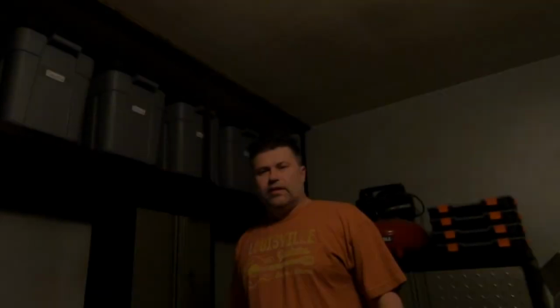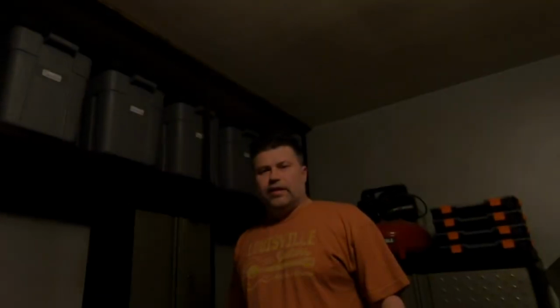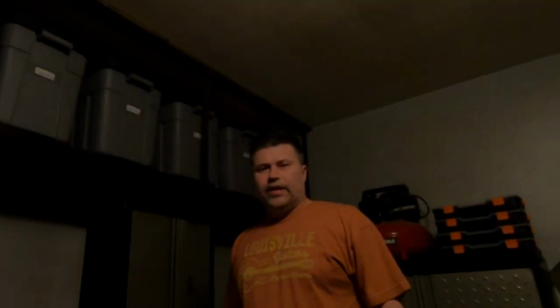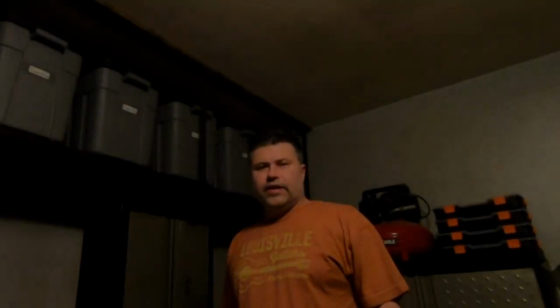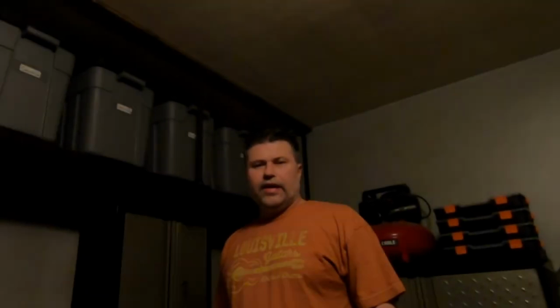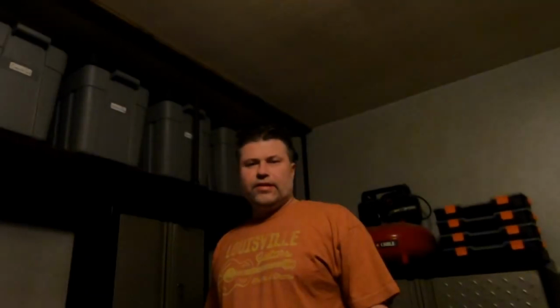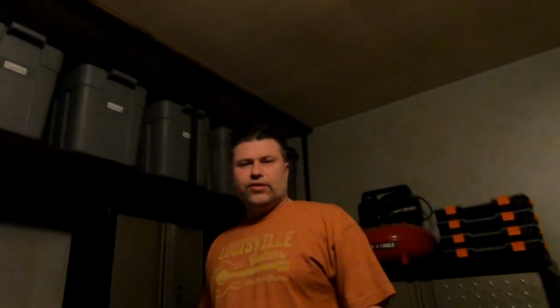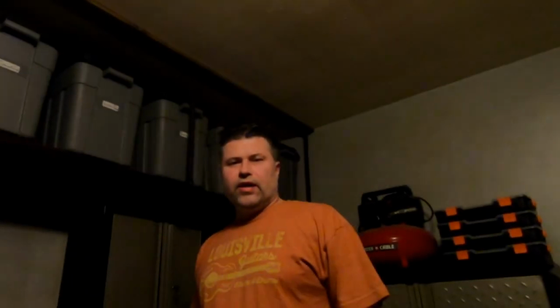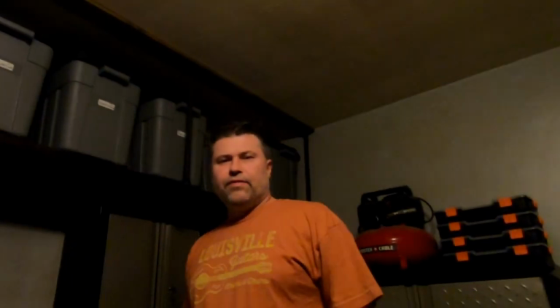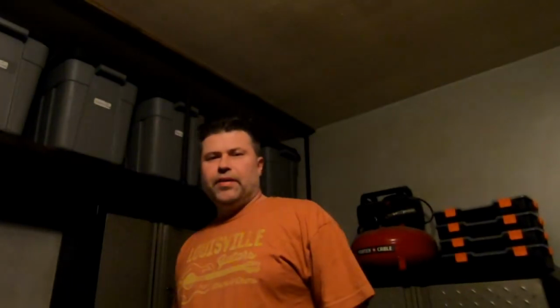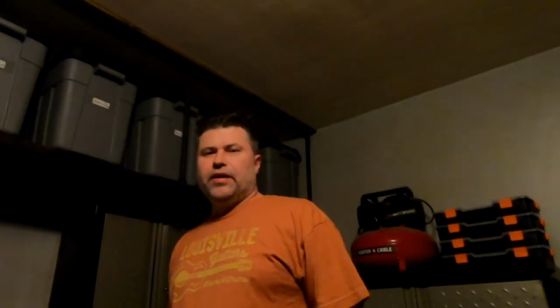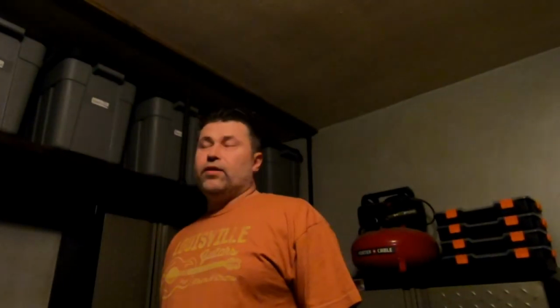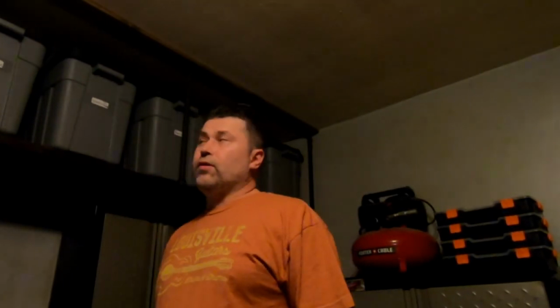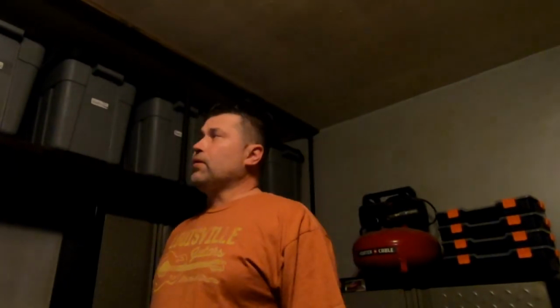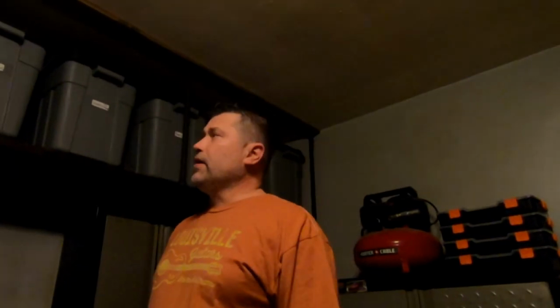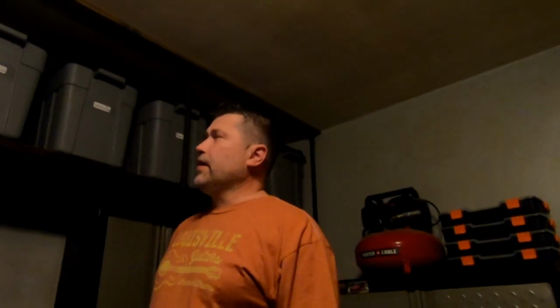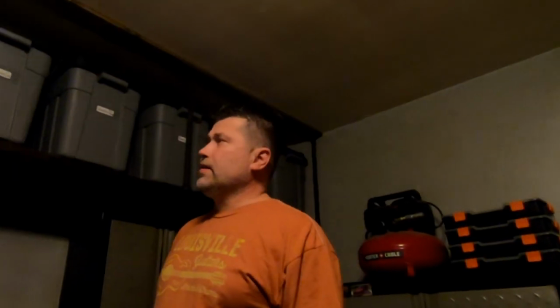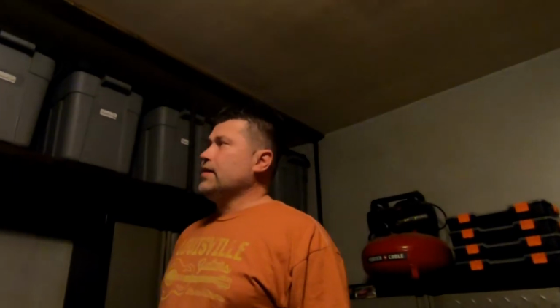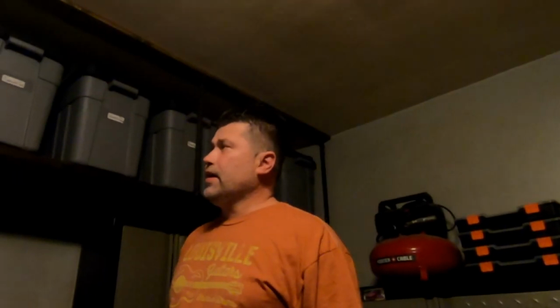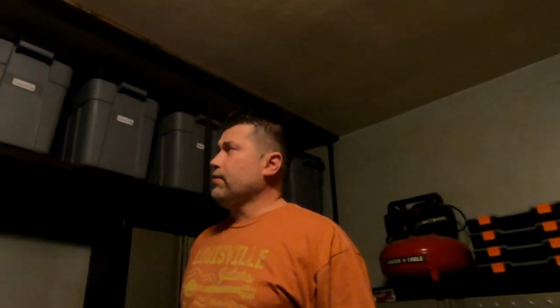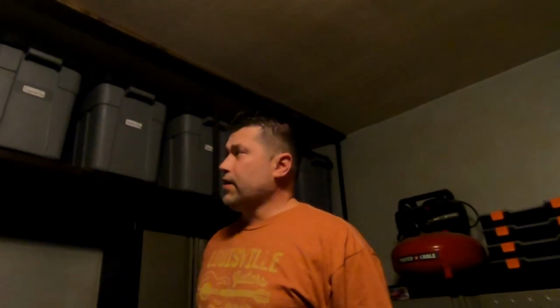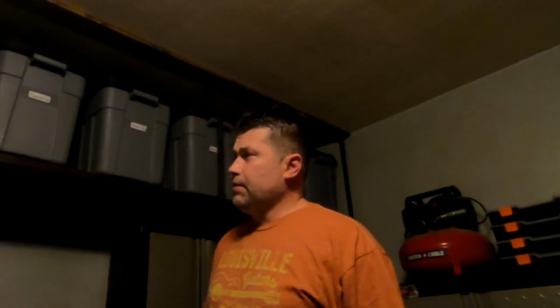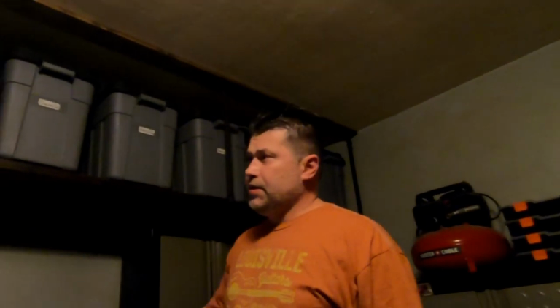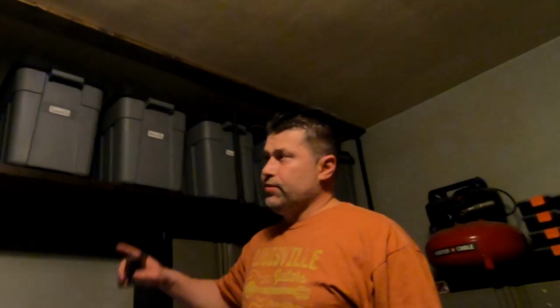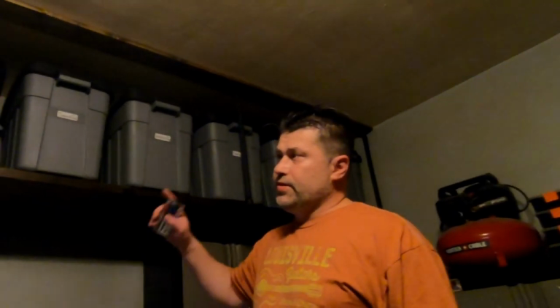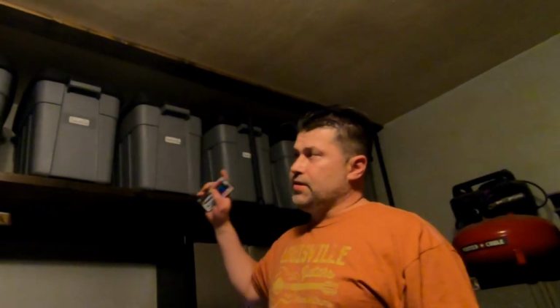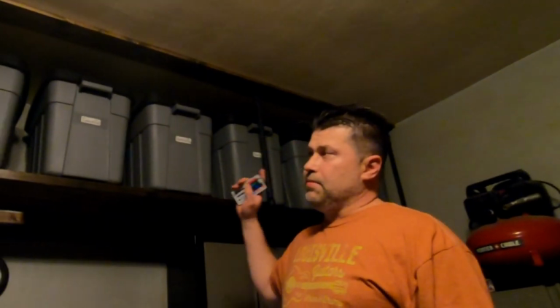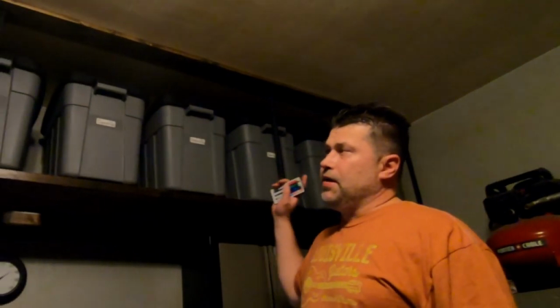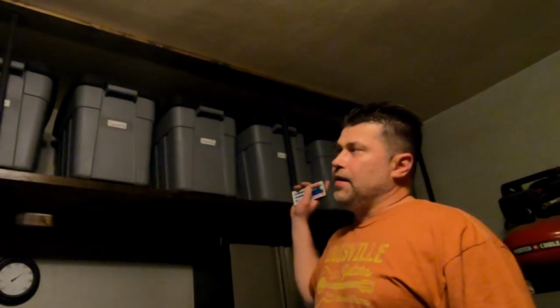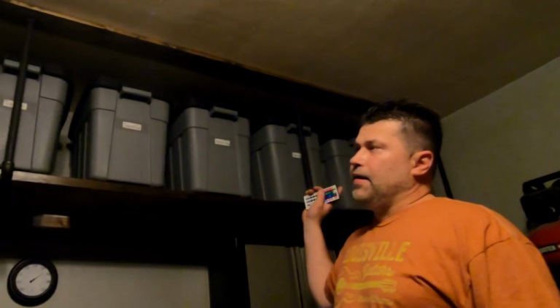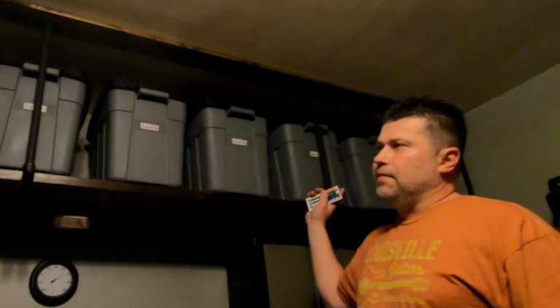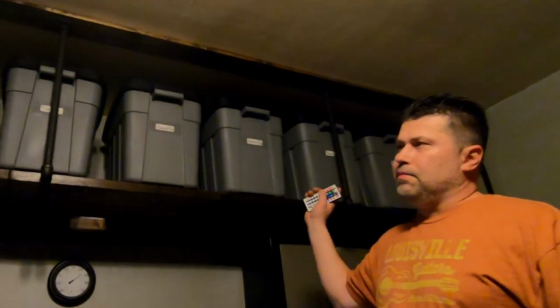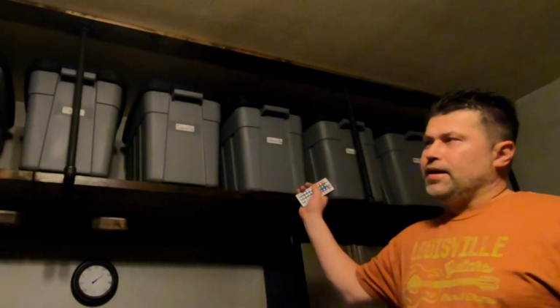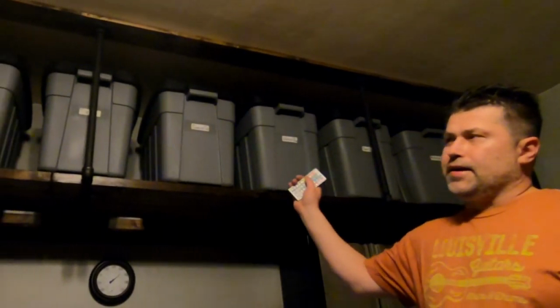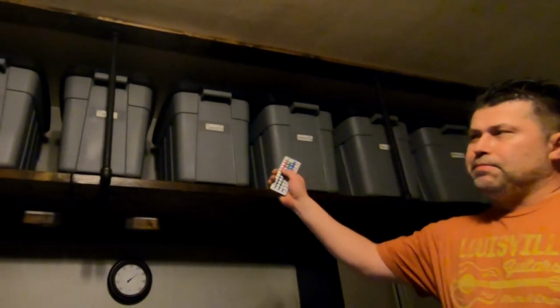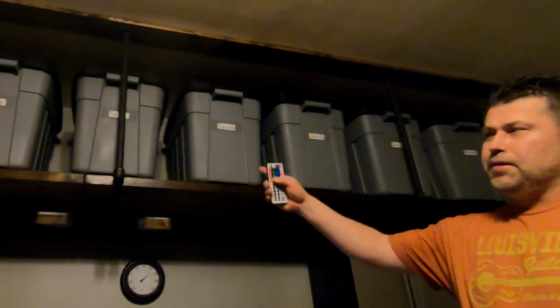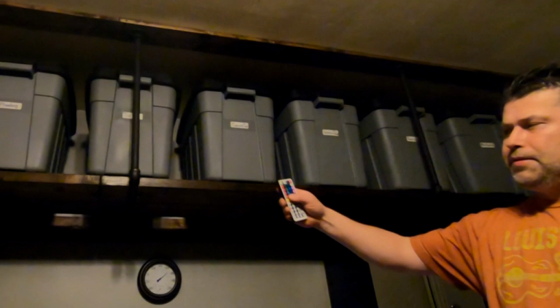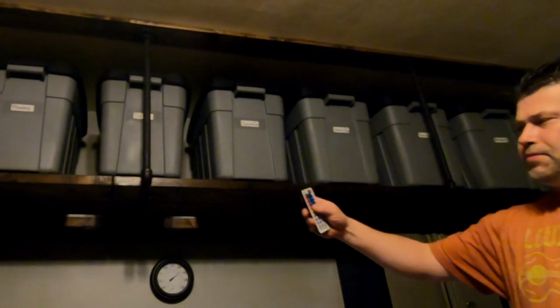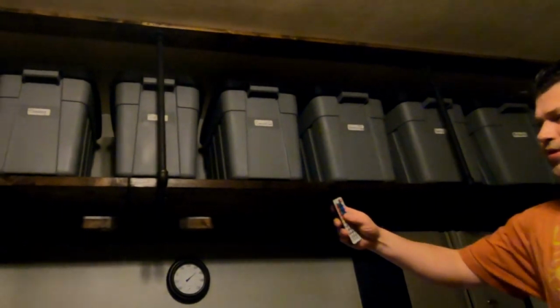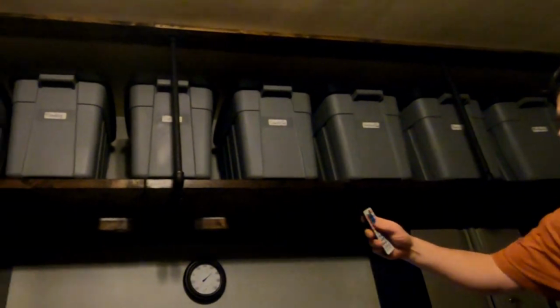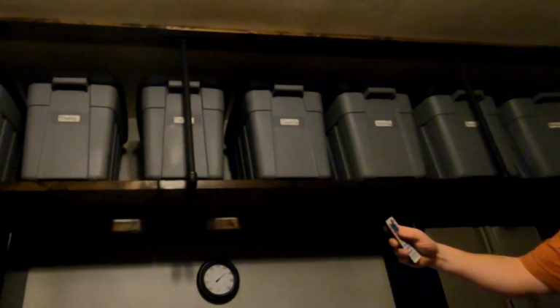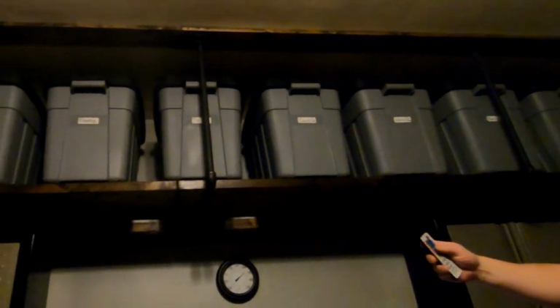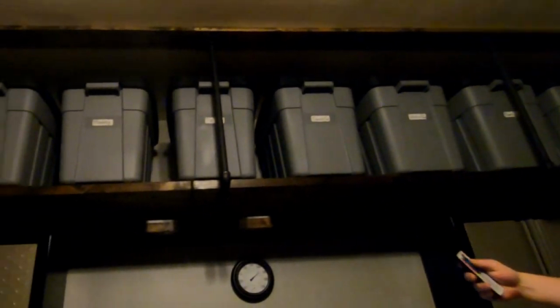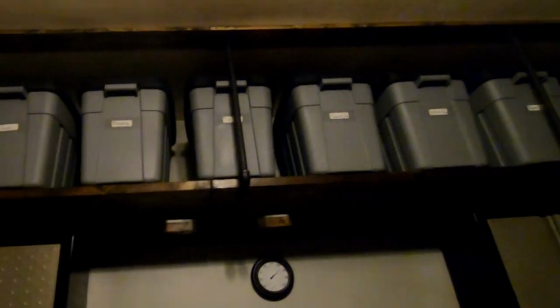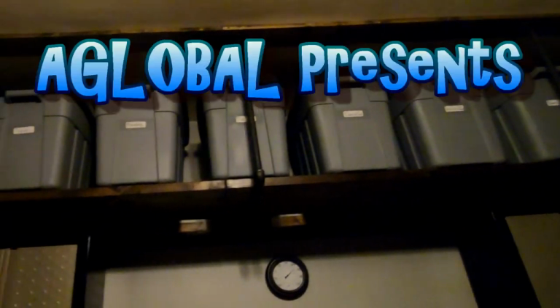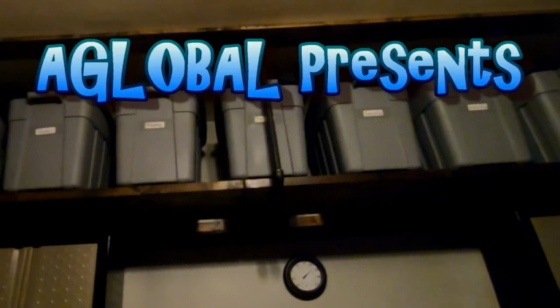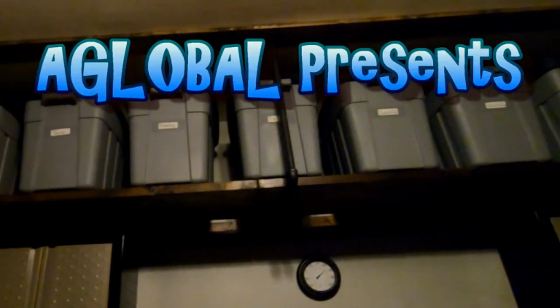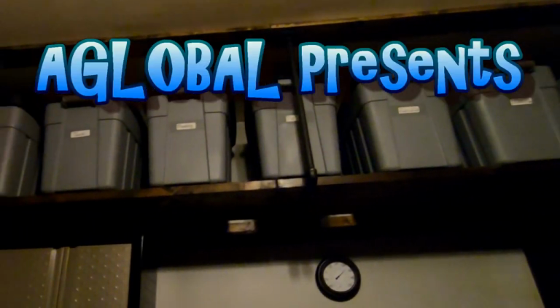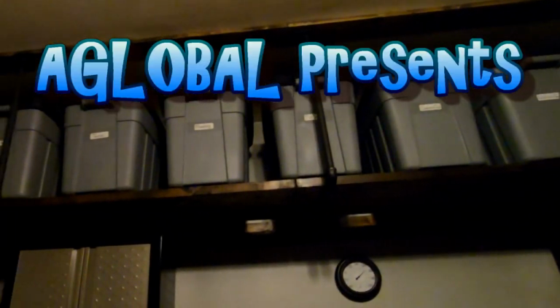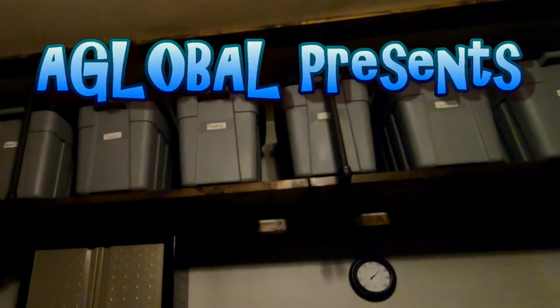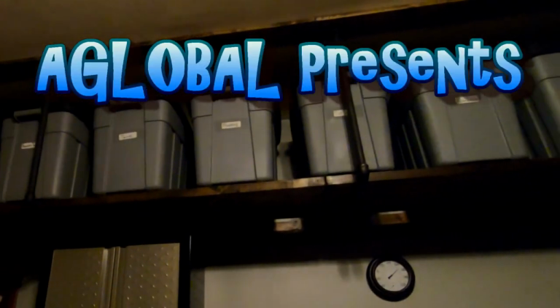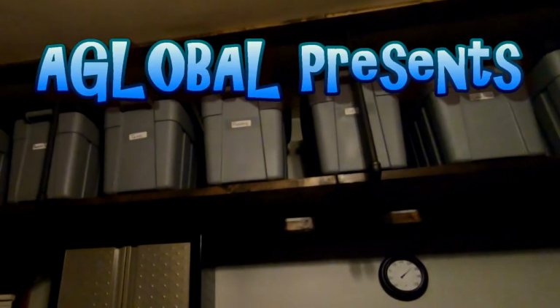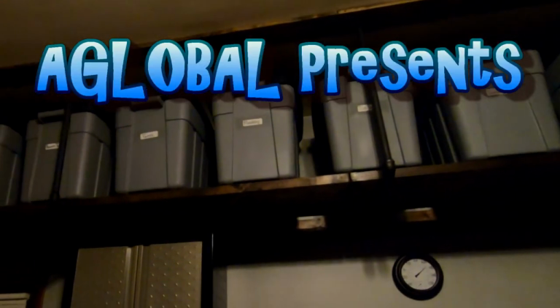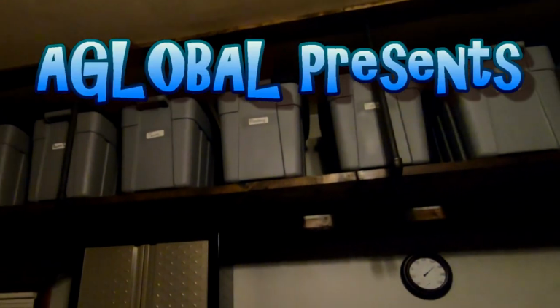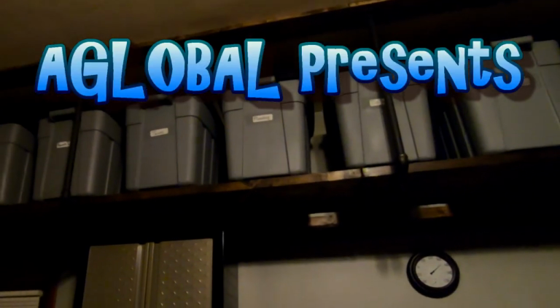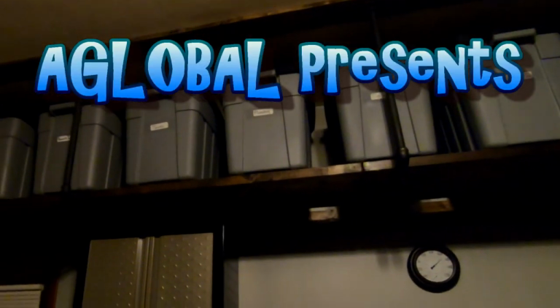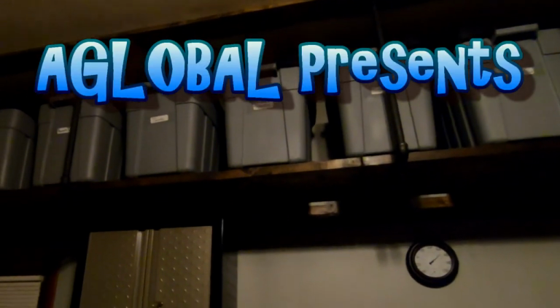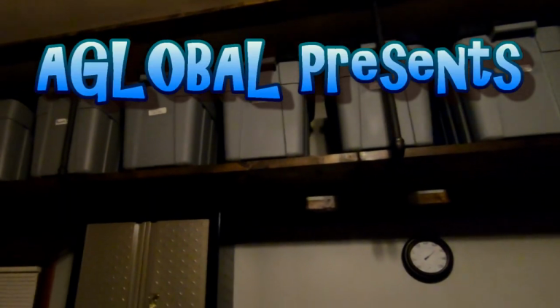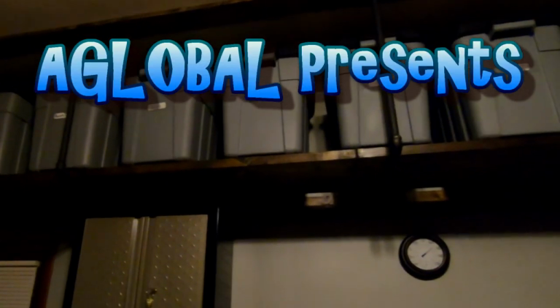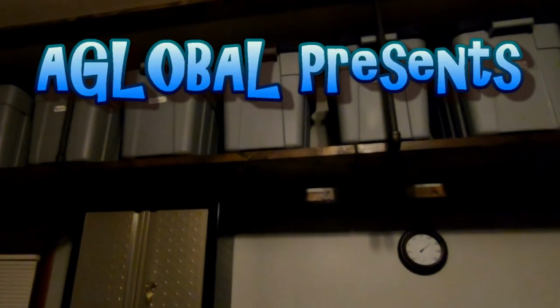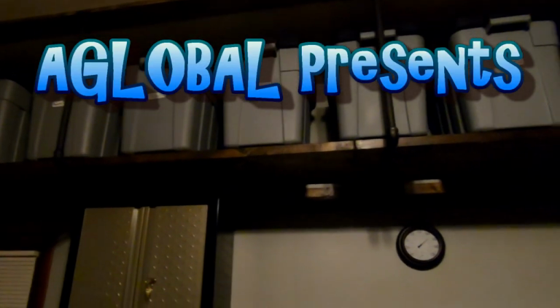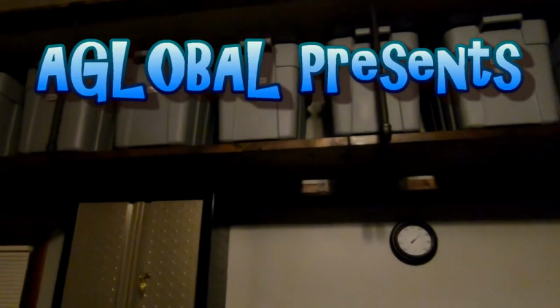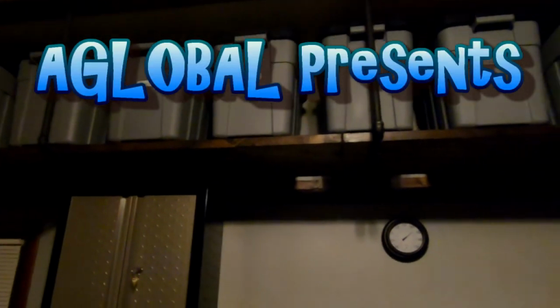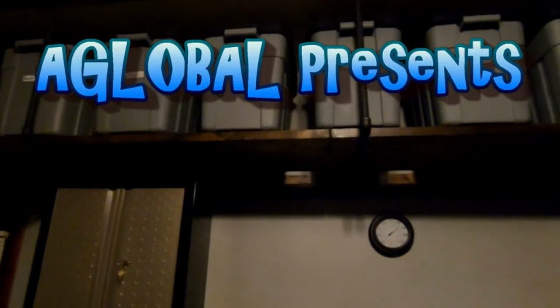Hey guys, John from A-Global, and today we're going to be doing some black pipe shelving that you should be able to install yourself.